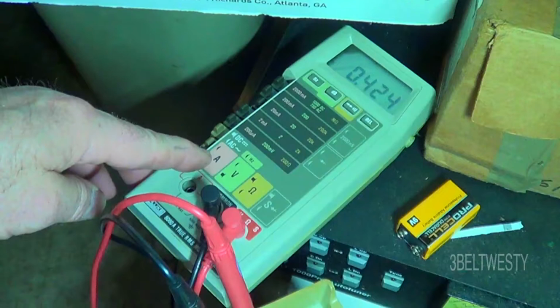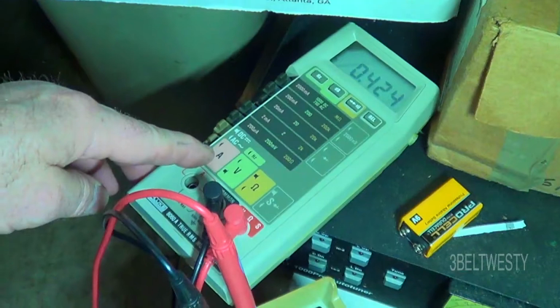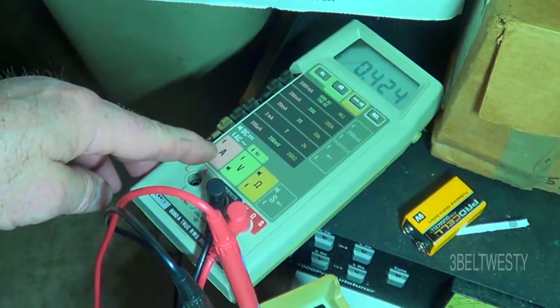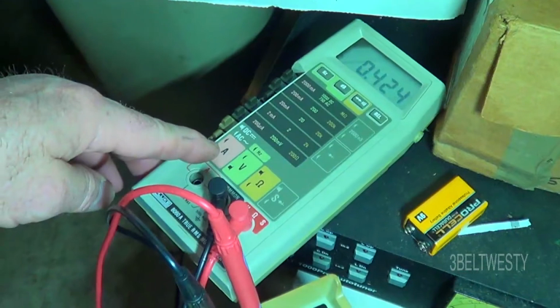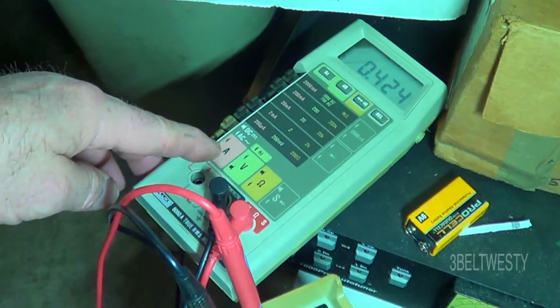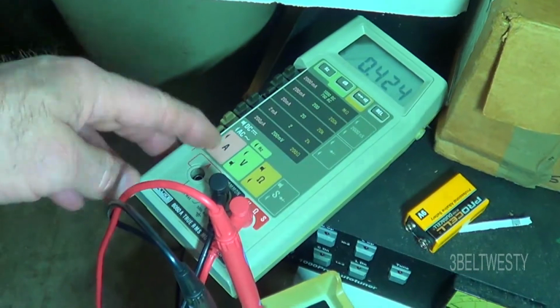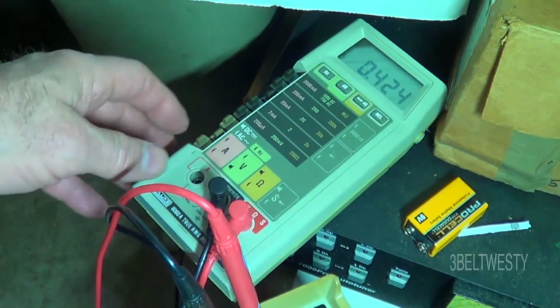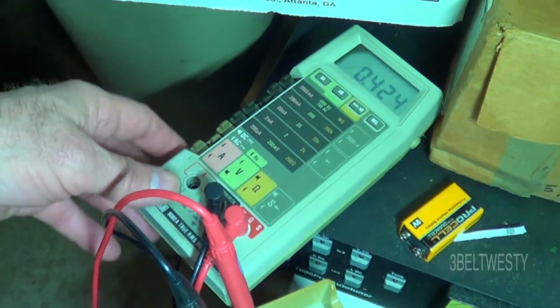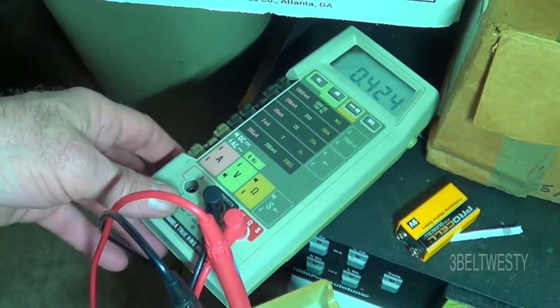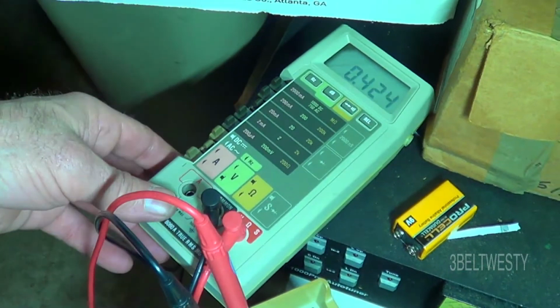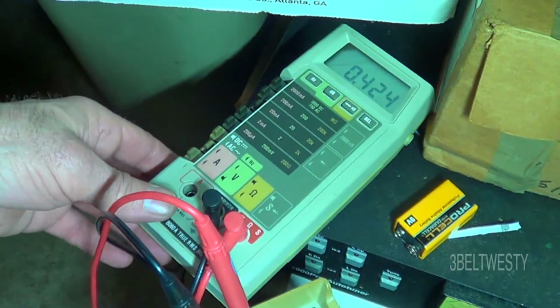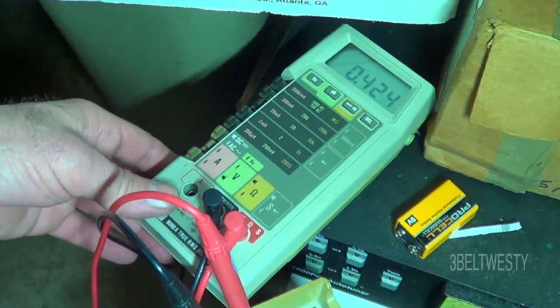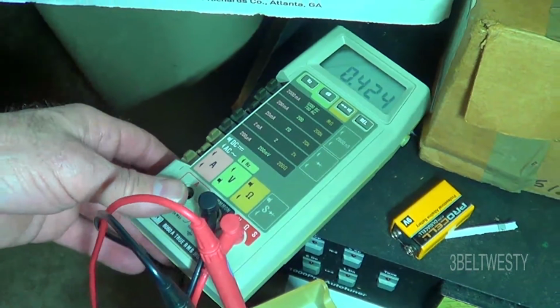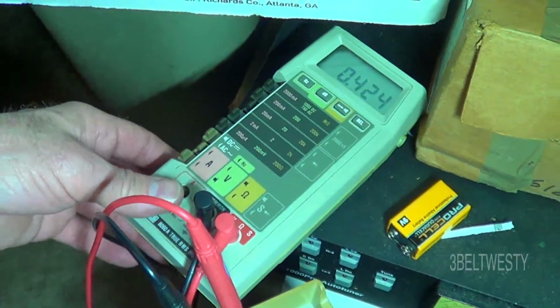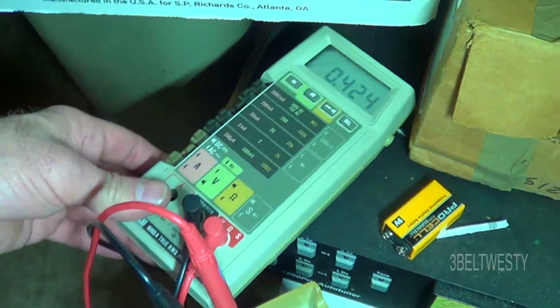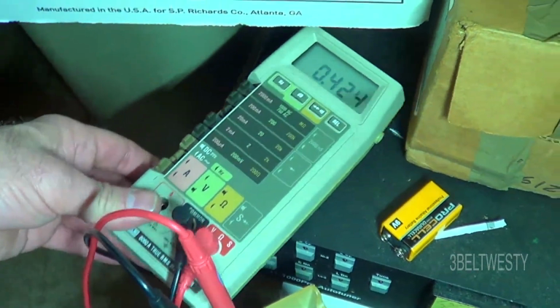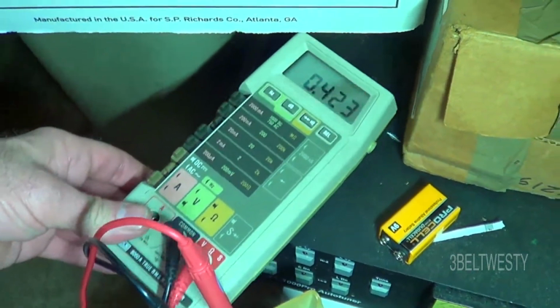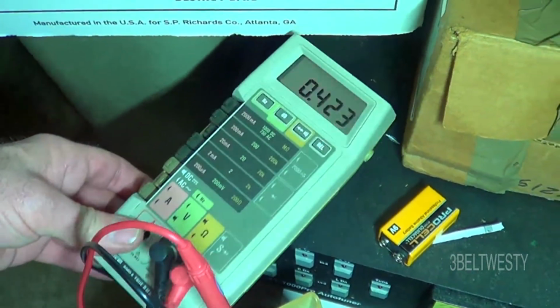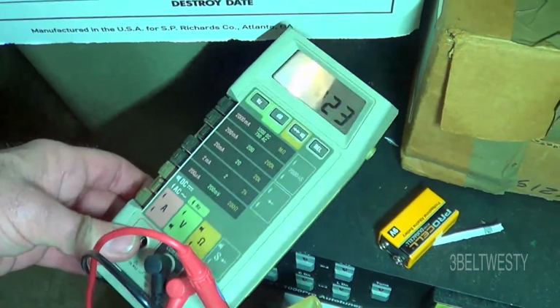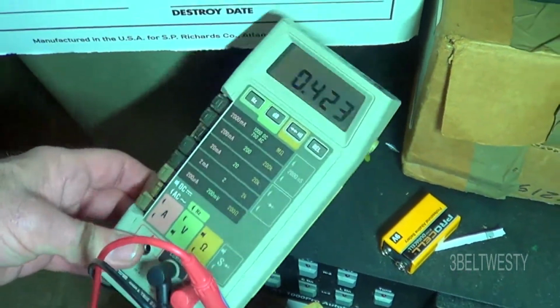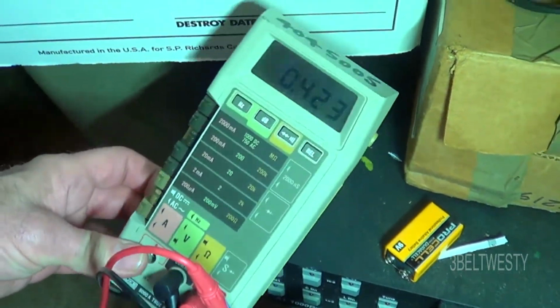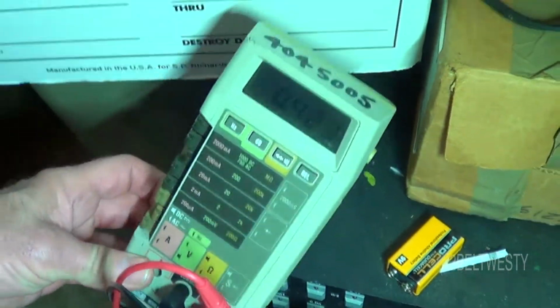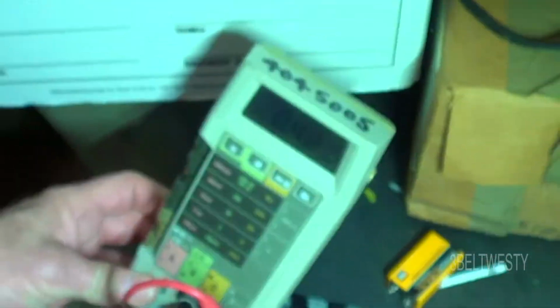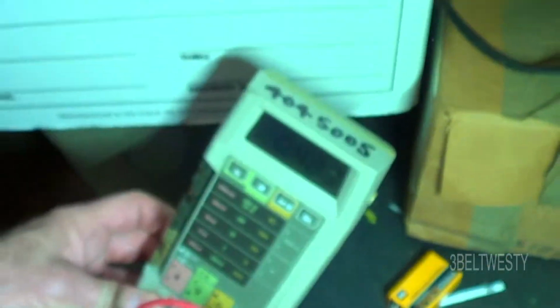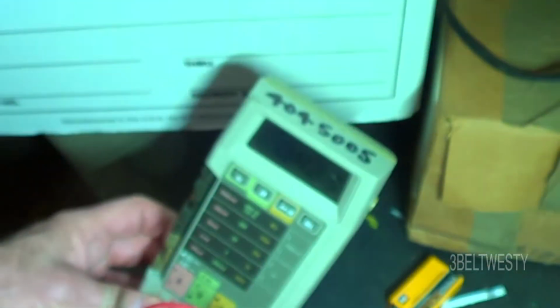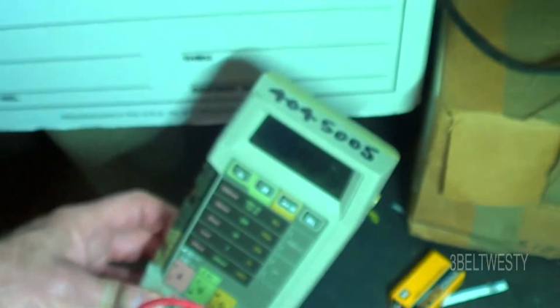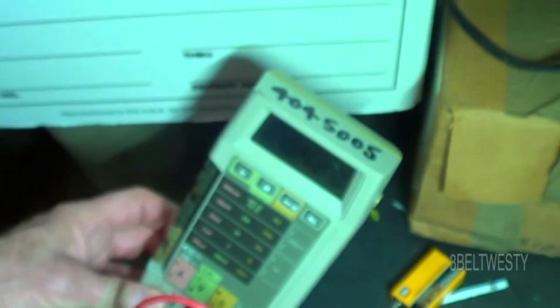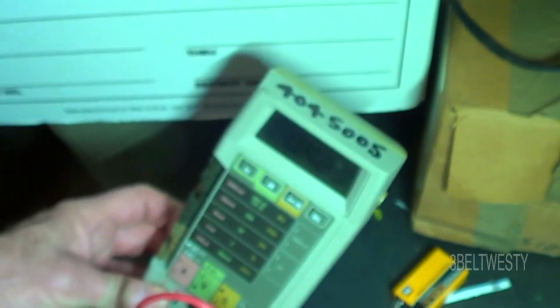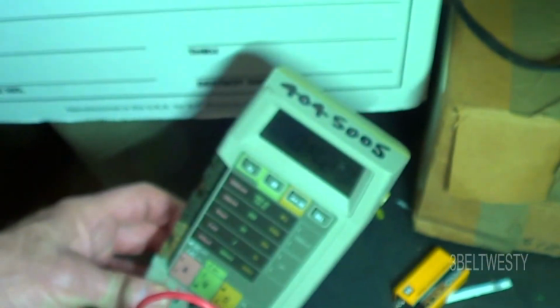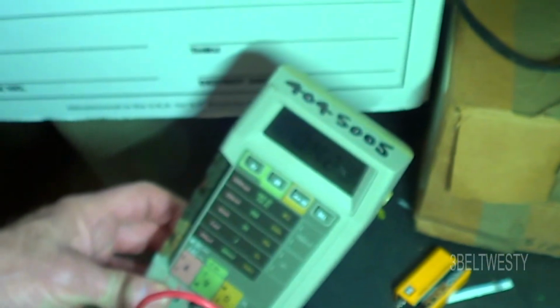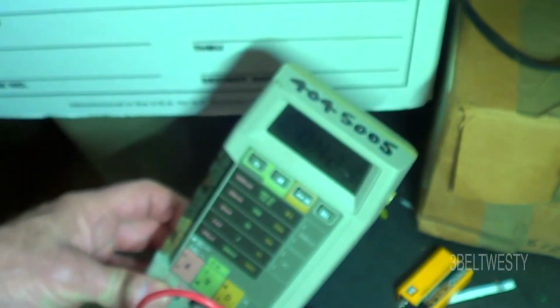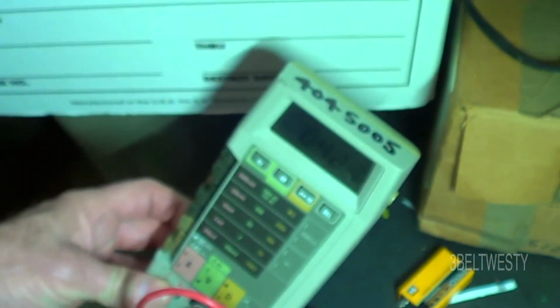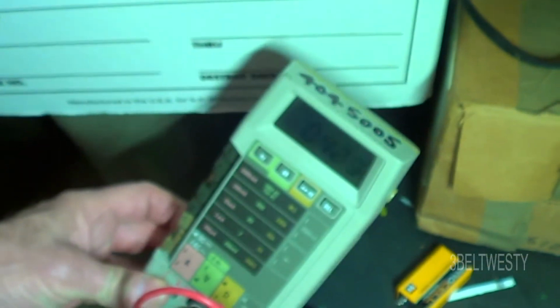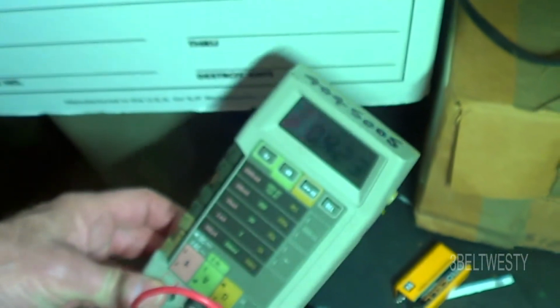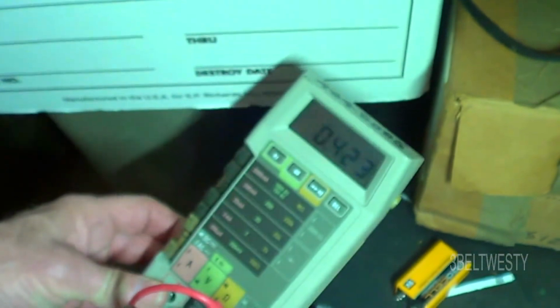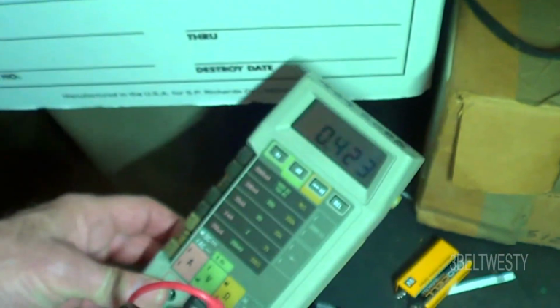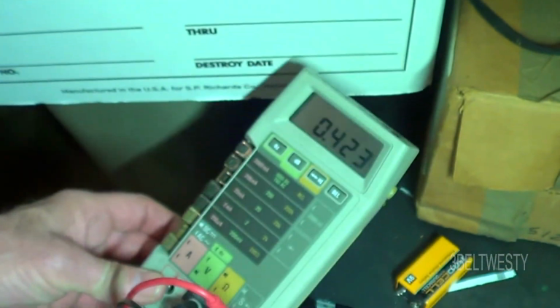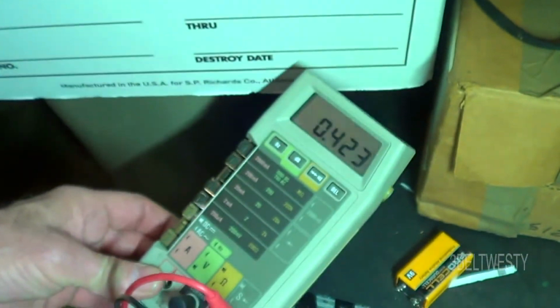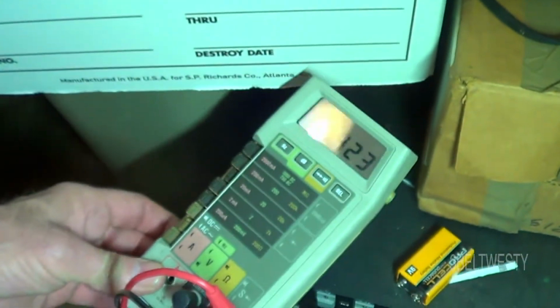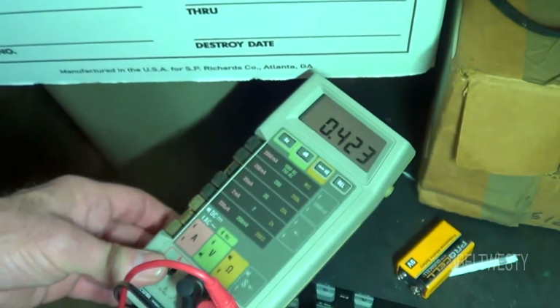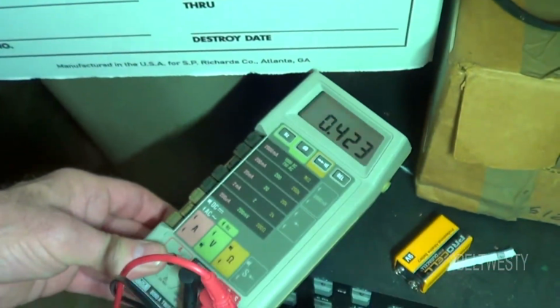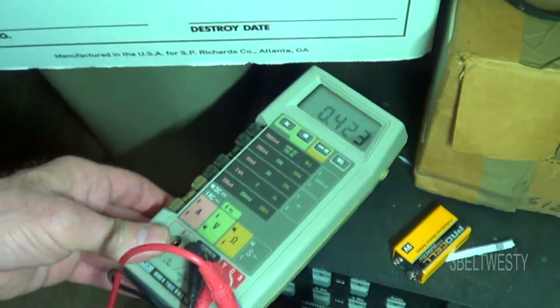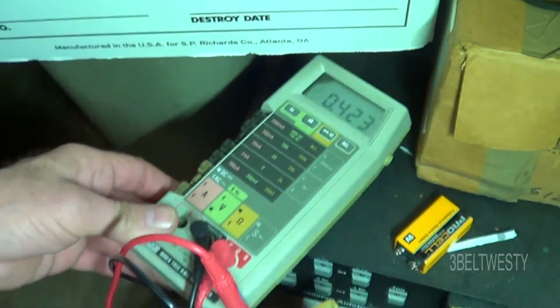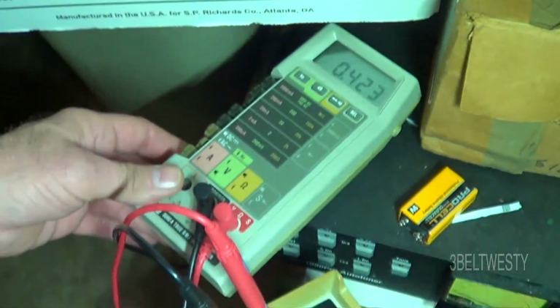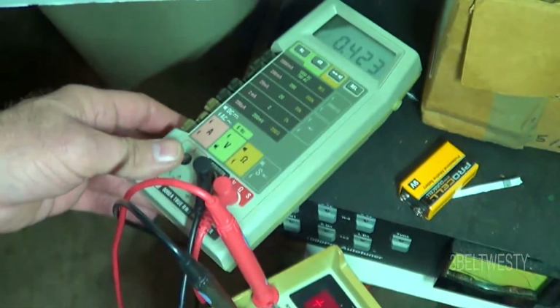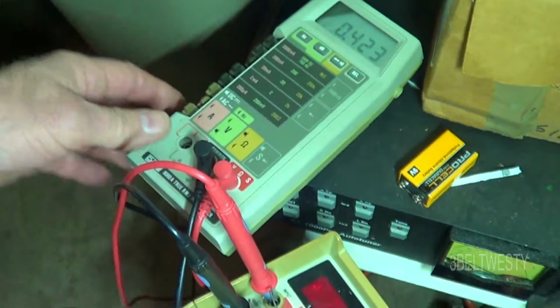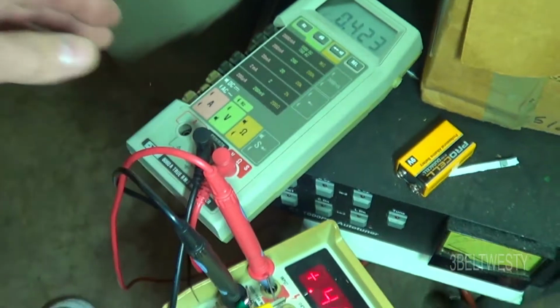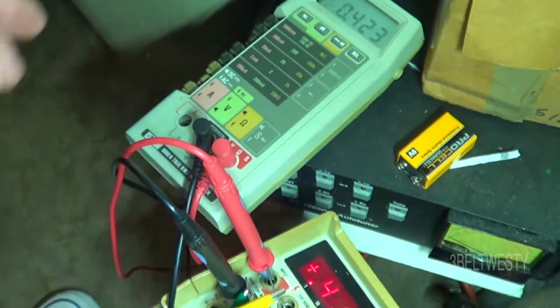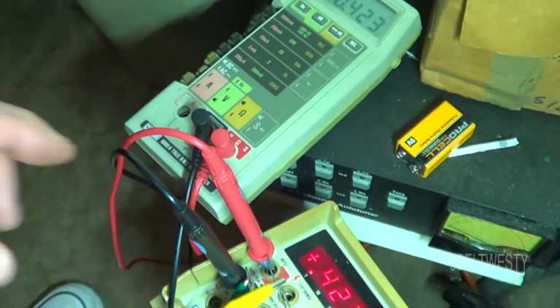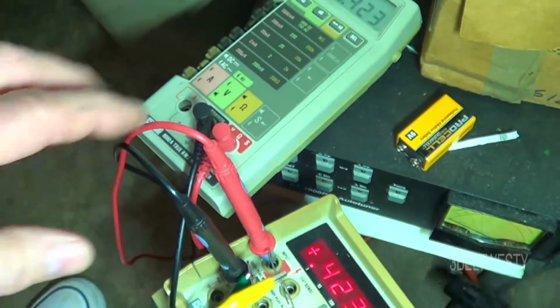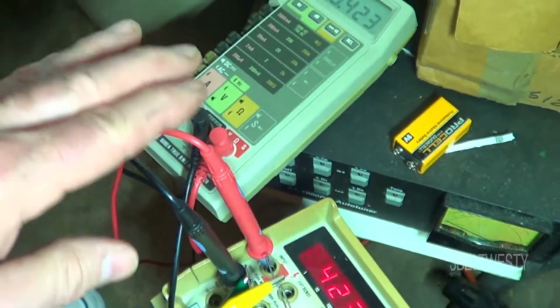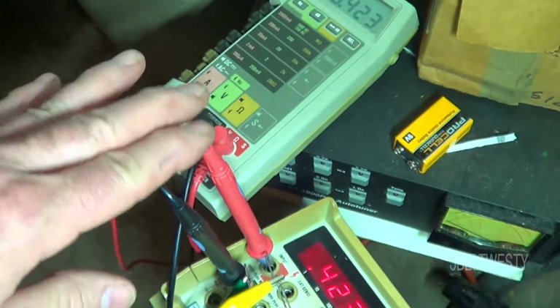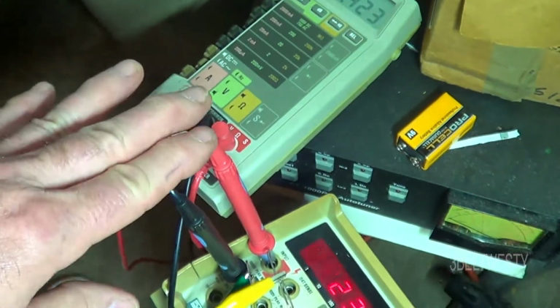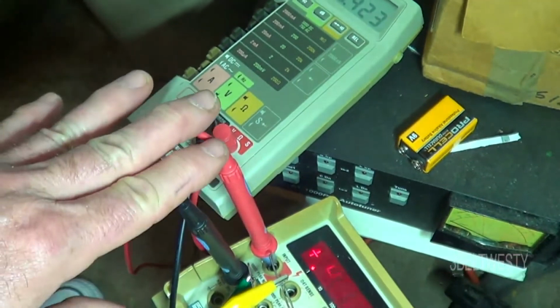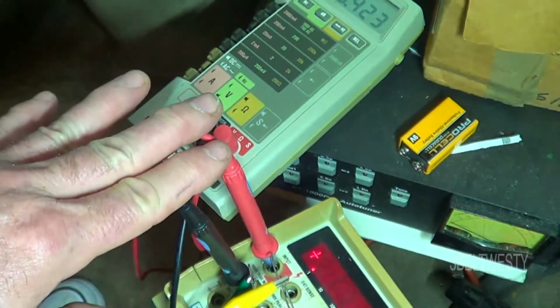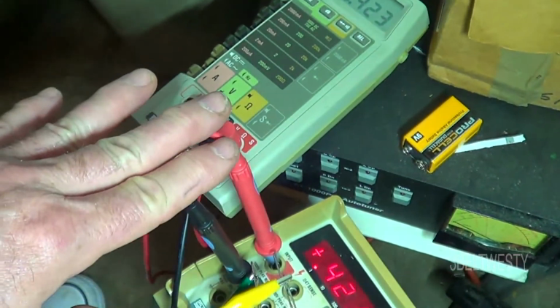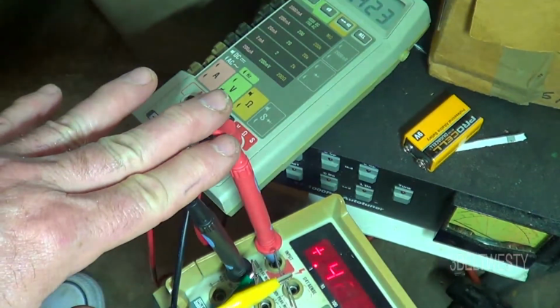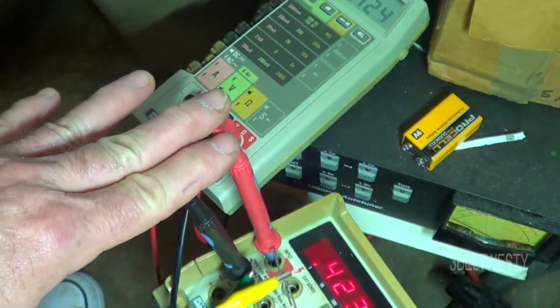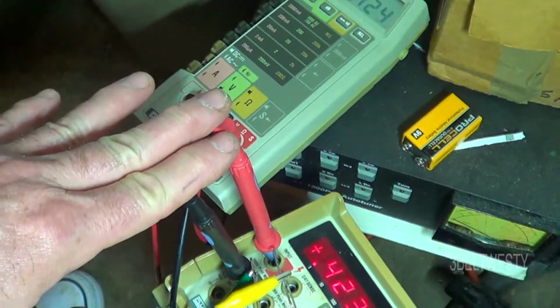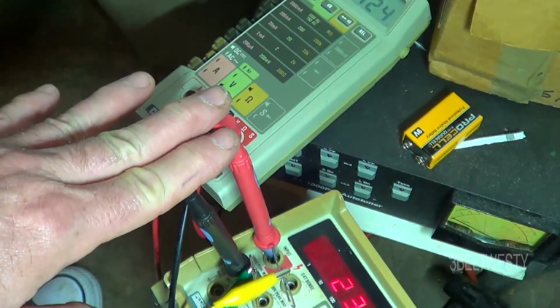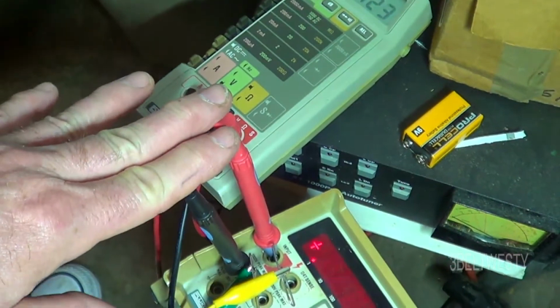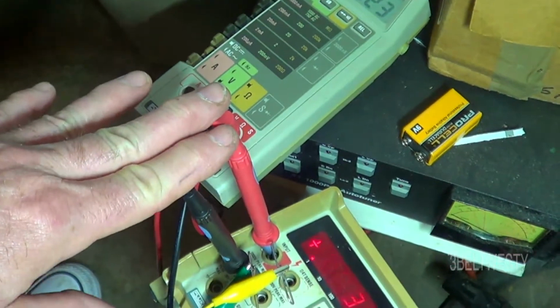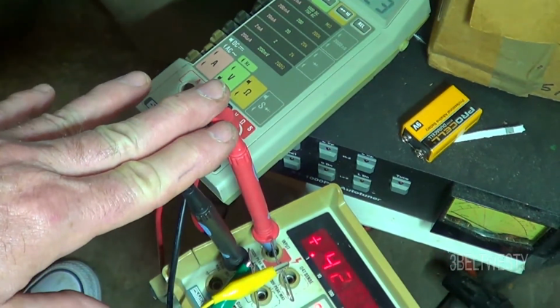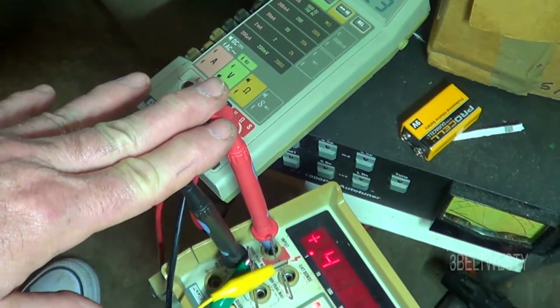This is a different 8060A. It's got a different serial number up here, and I want to show you that this one actually reads correct.